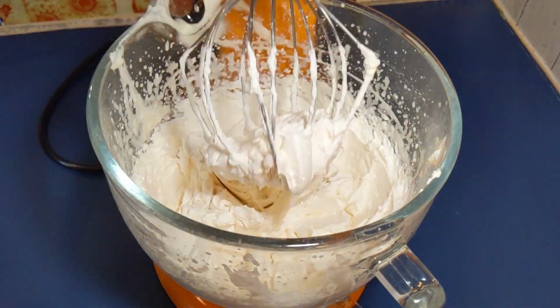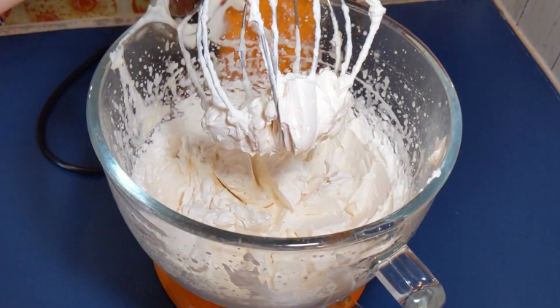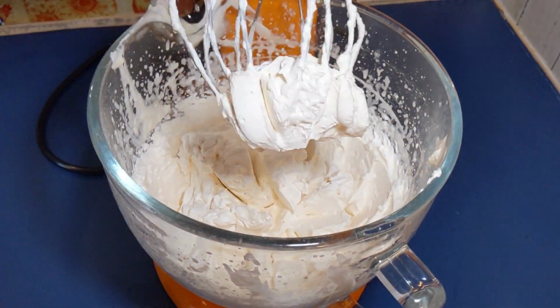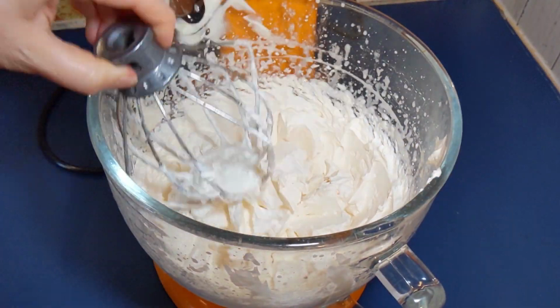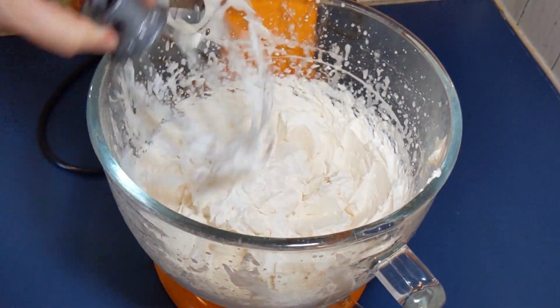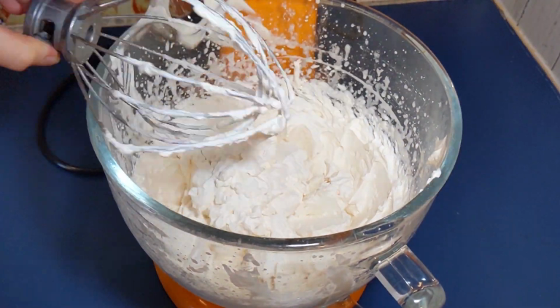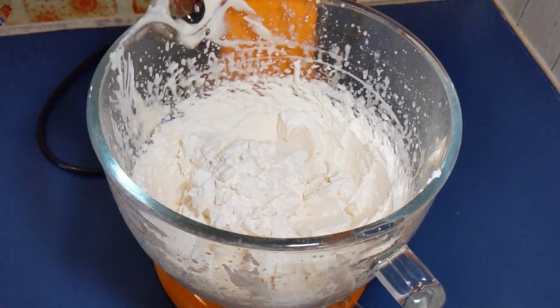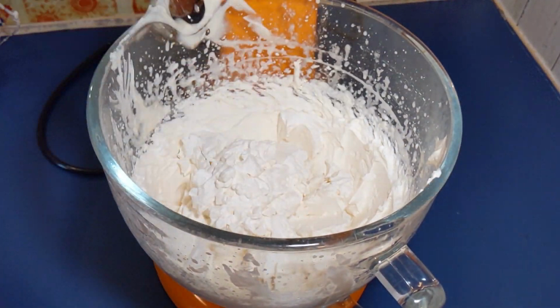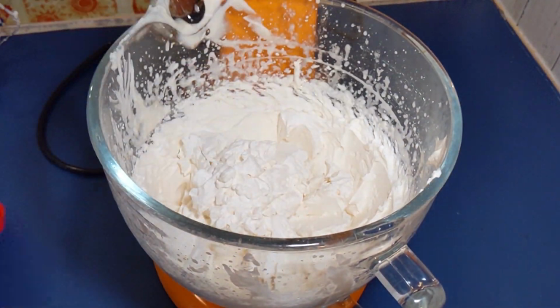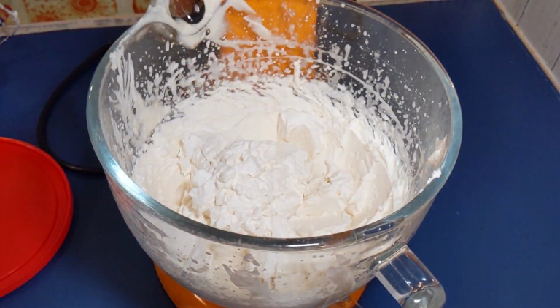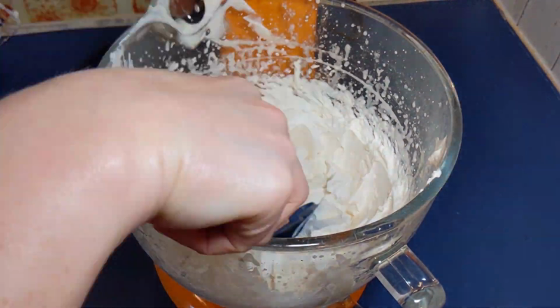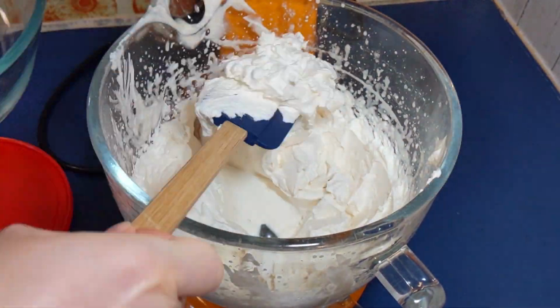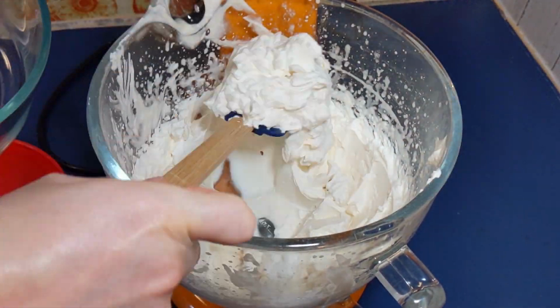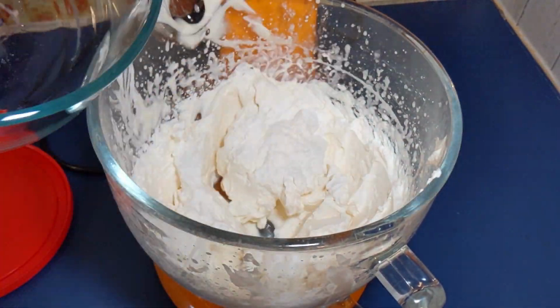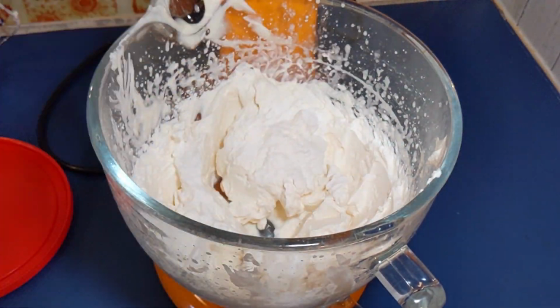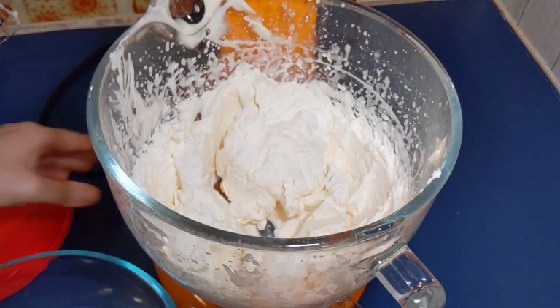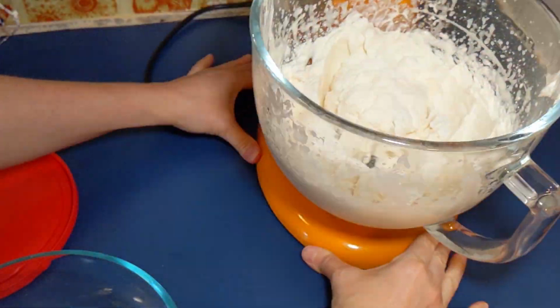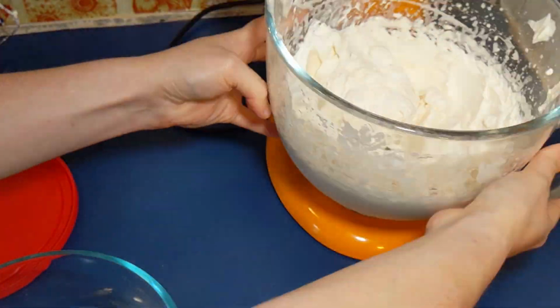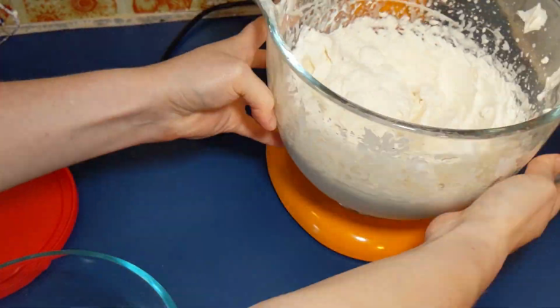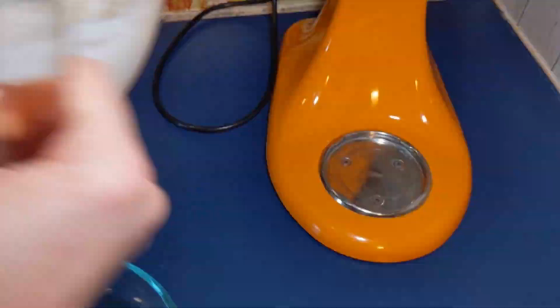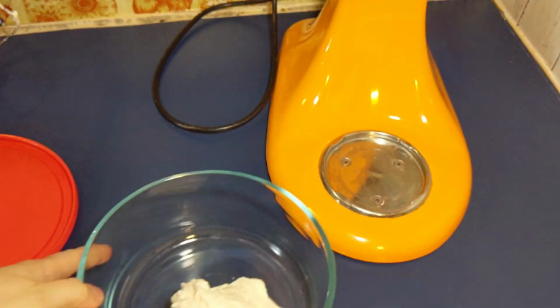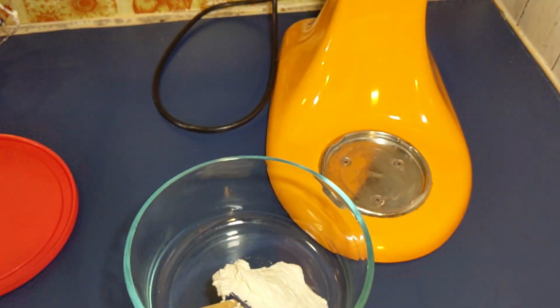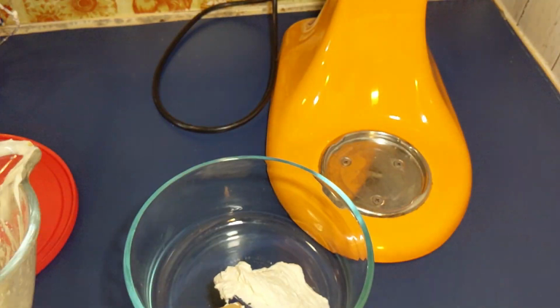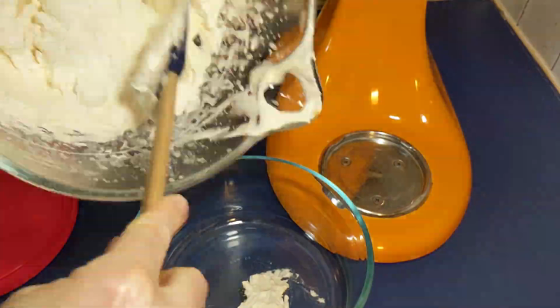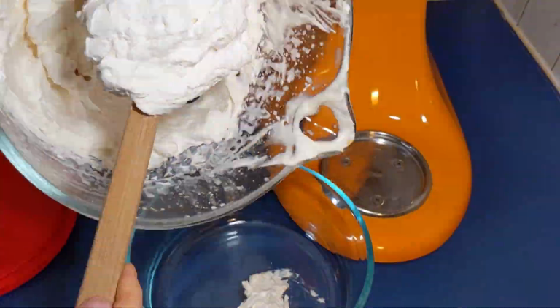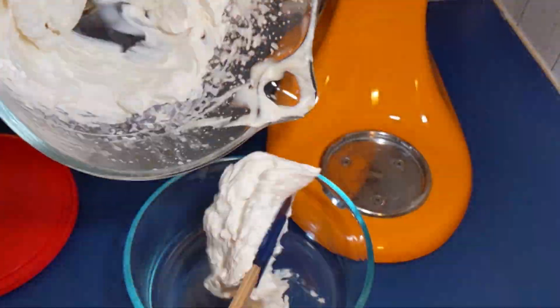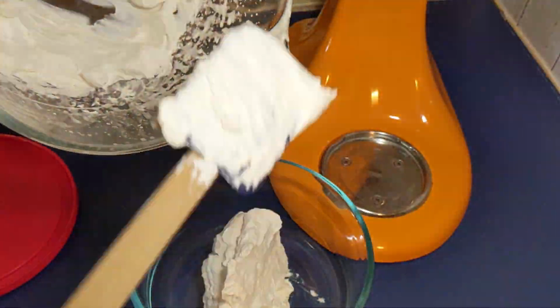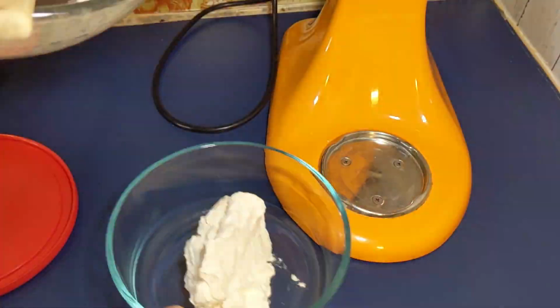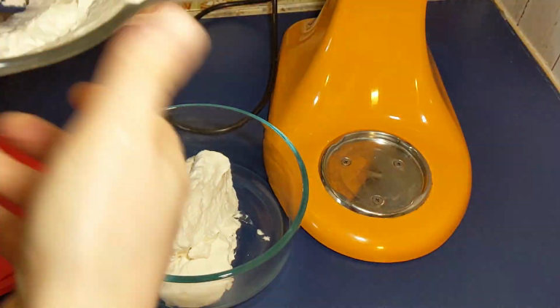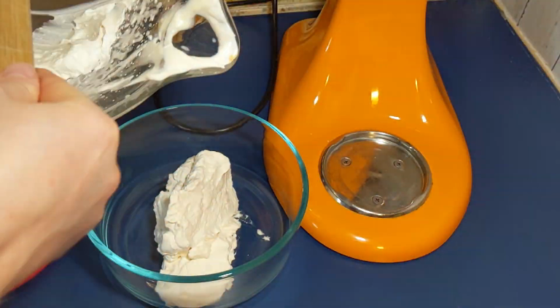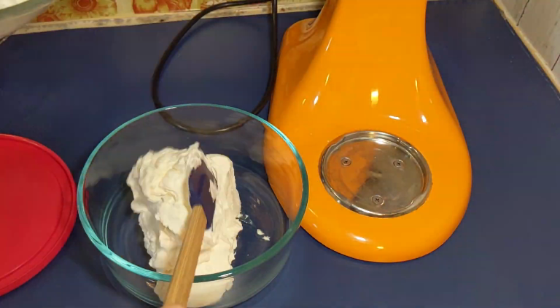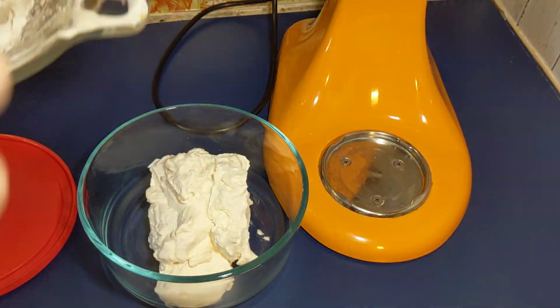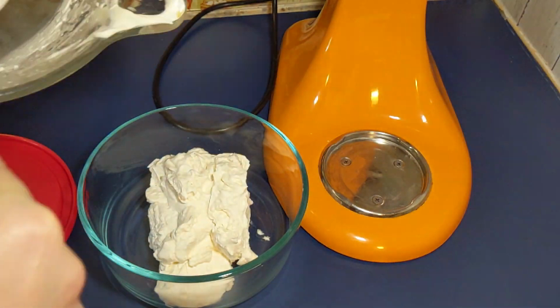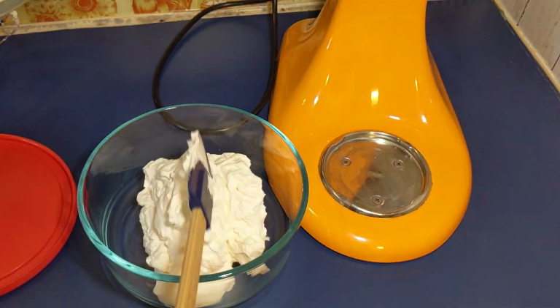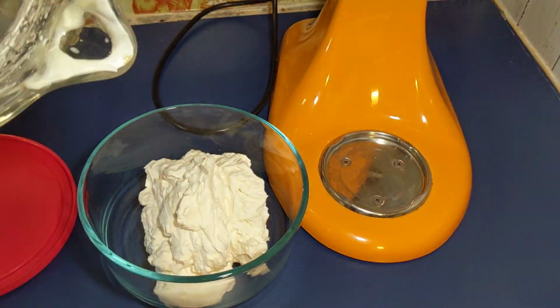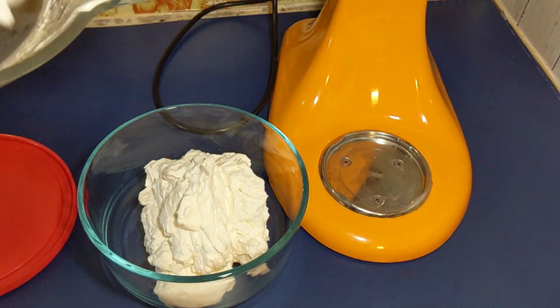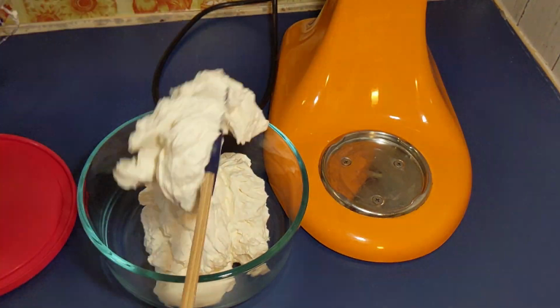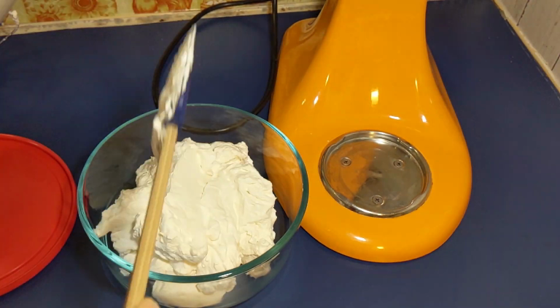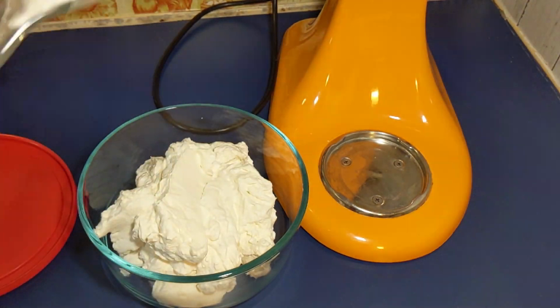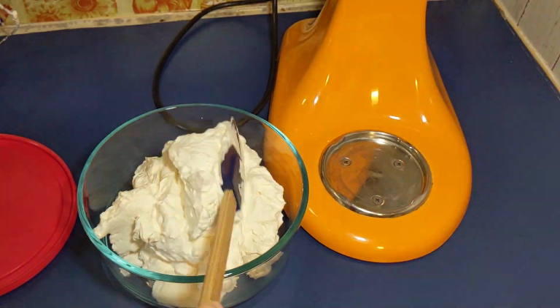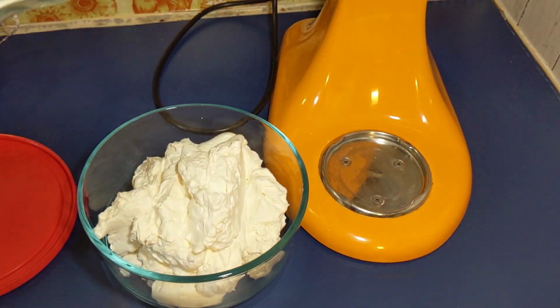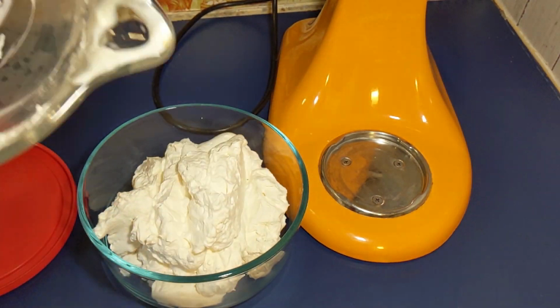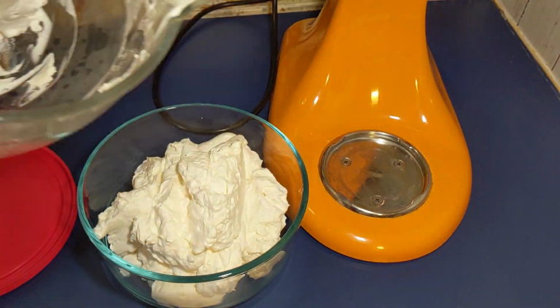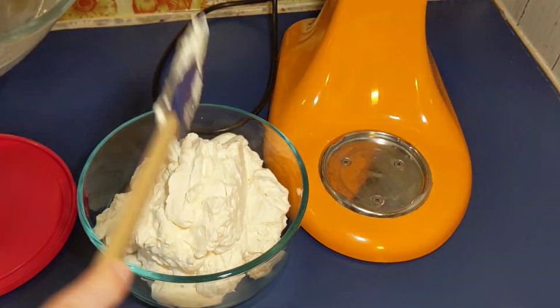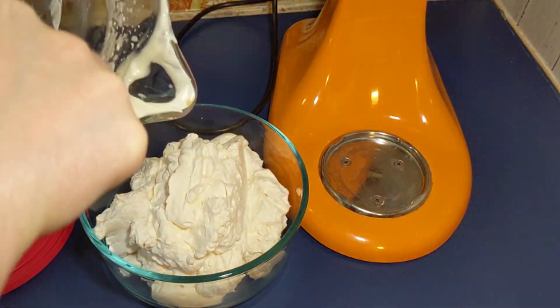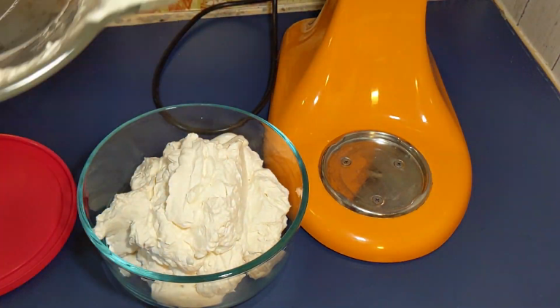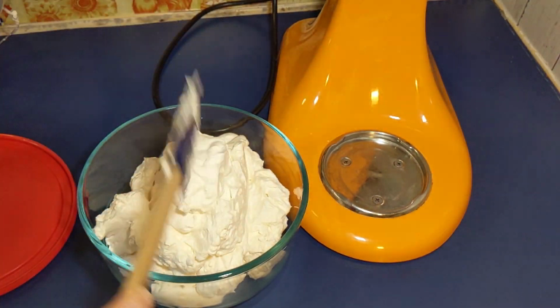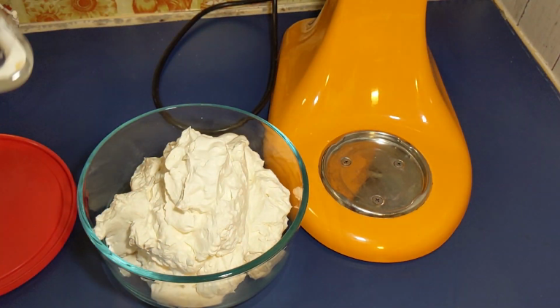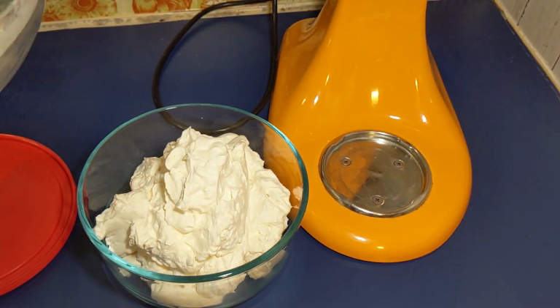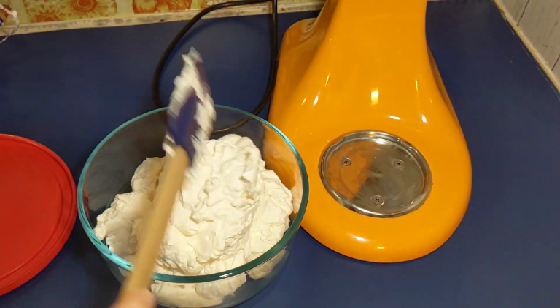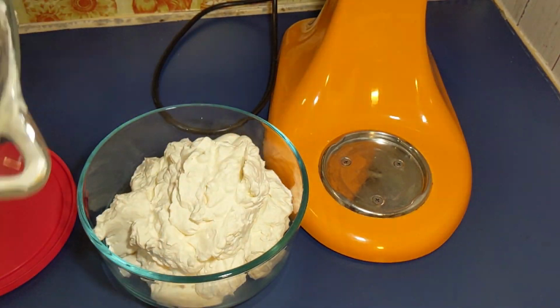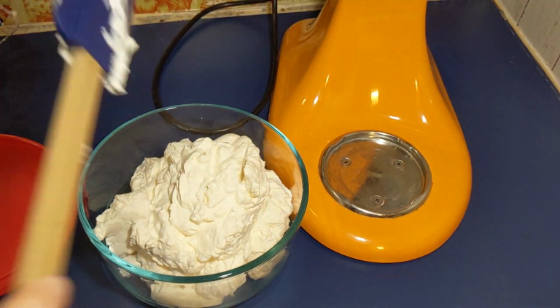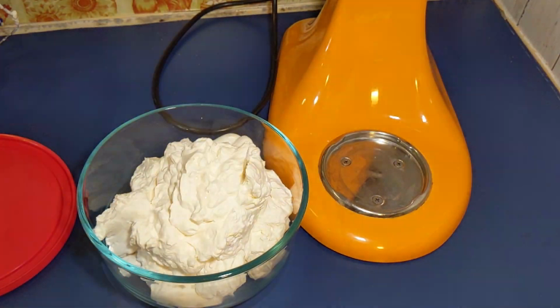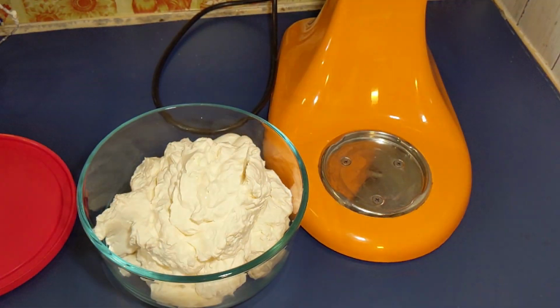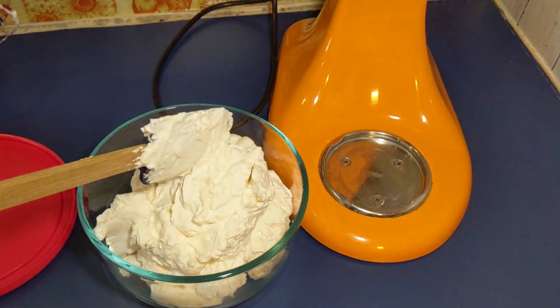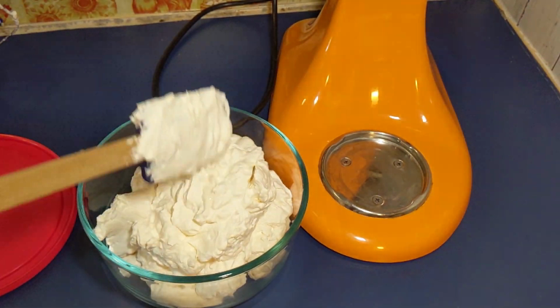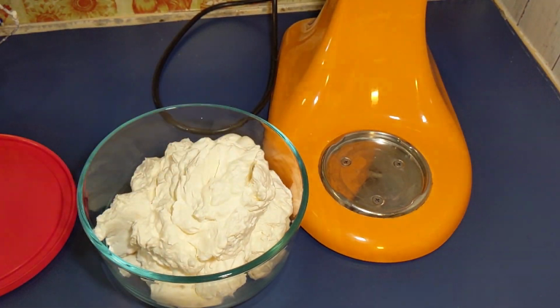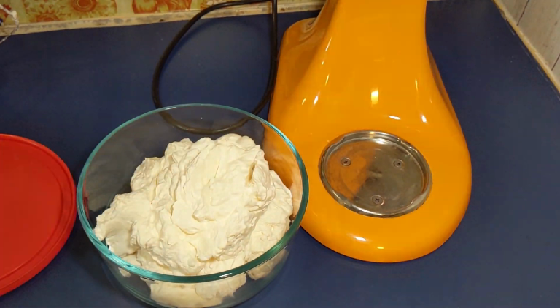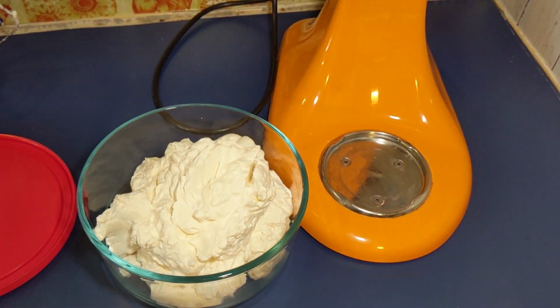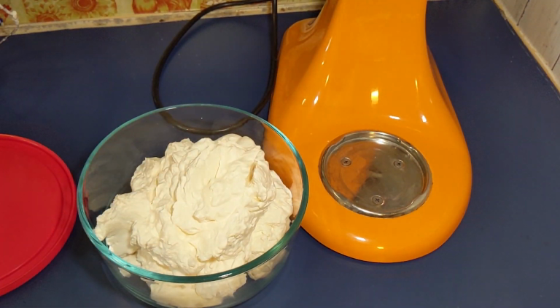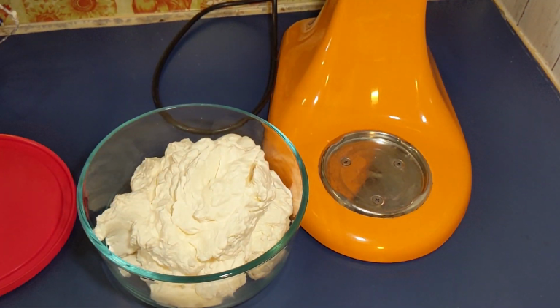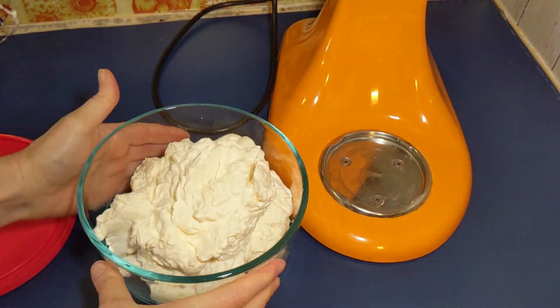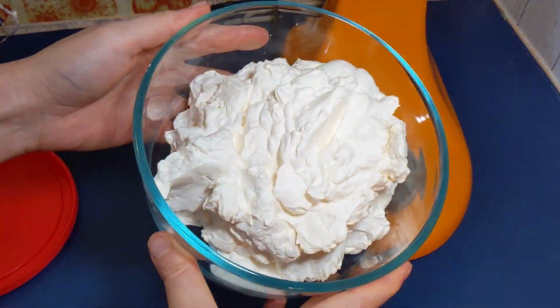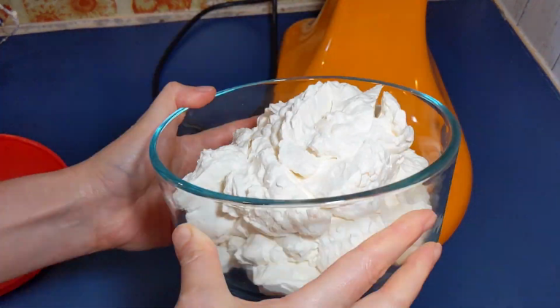Now just add it to your bowl and store it in the refrigerator. This has the best texture and will not melt at all like the canned whipped cream.